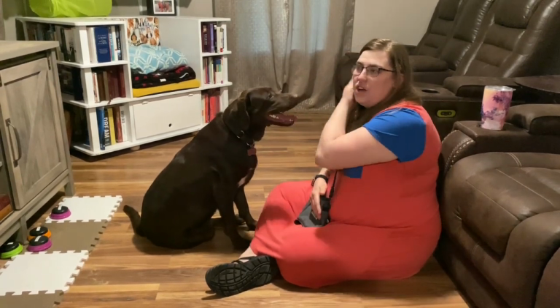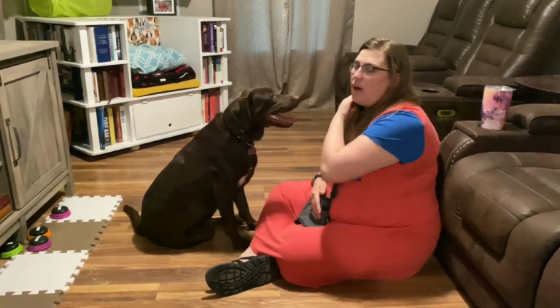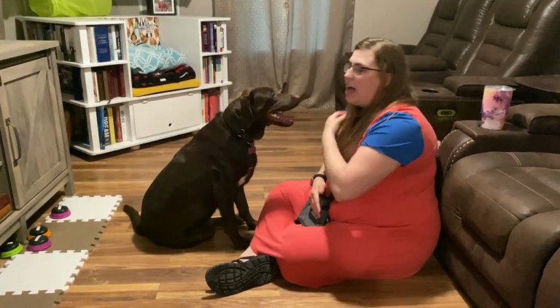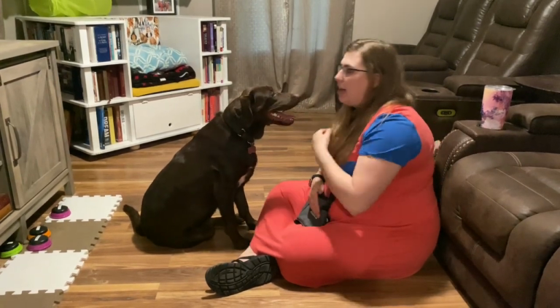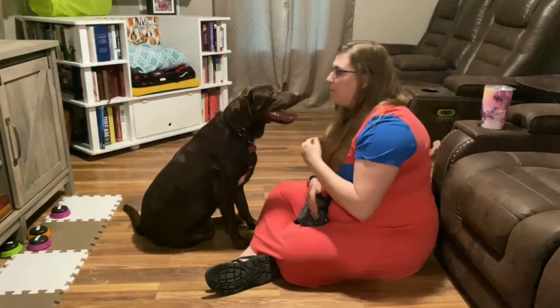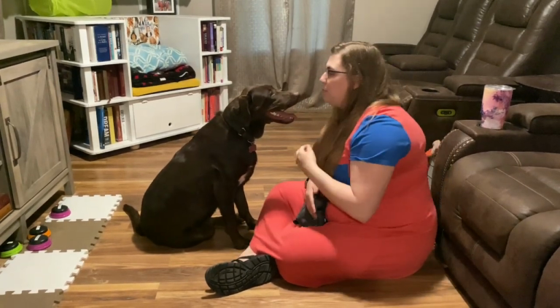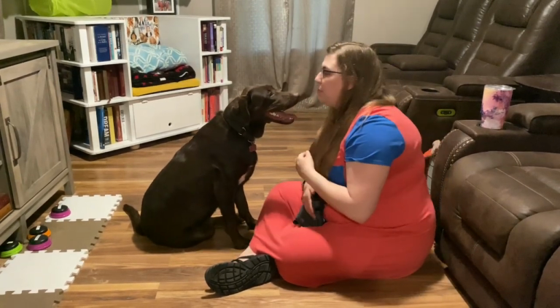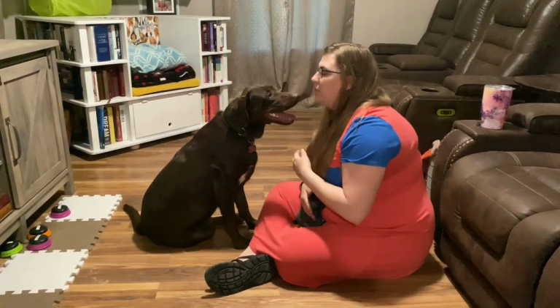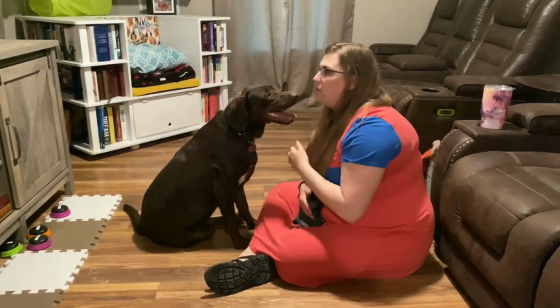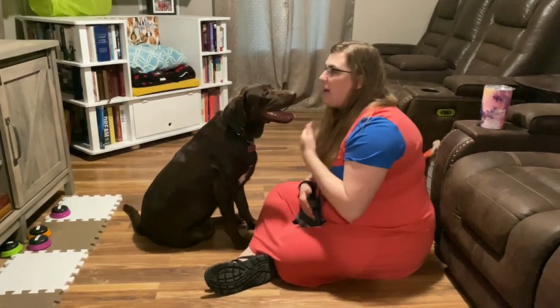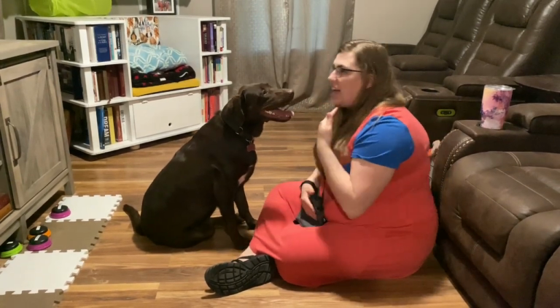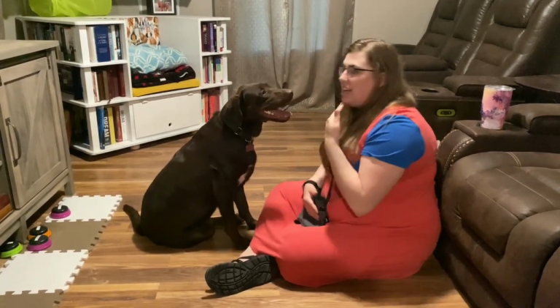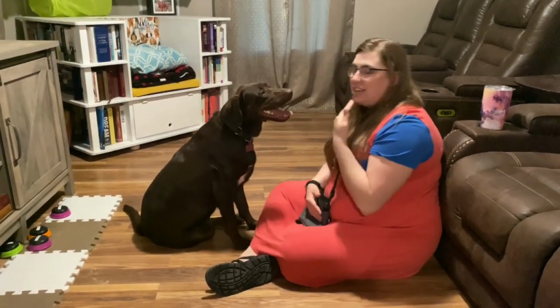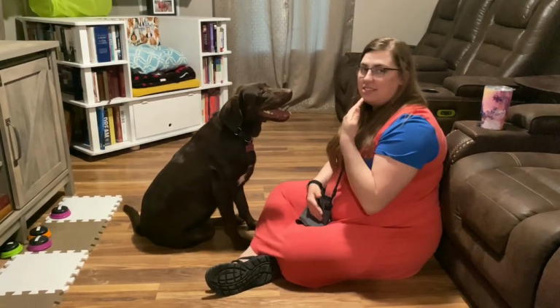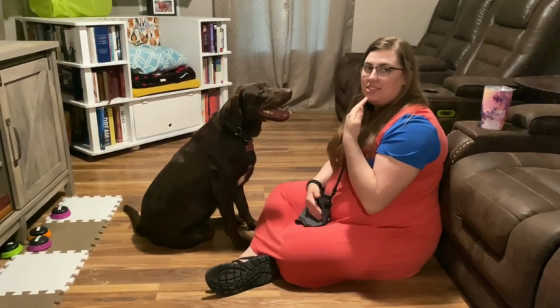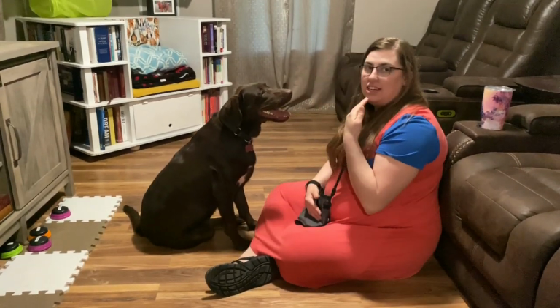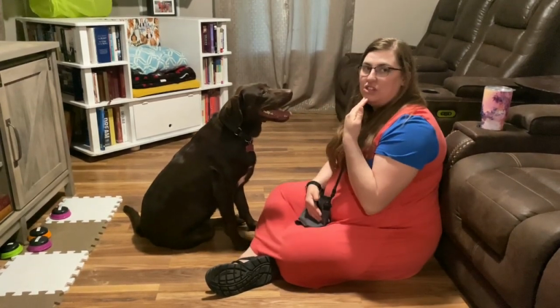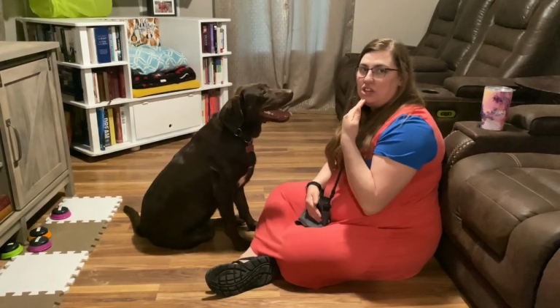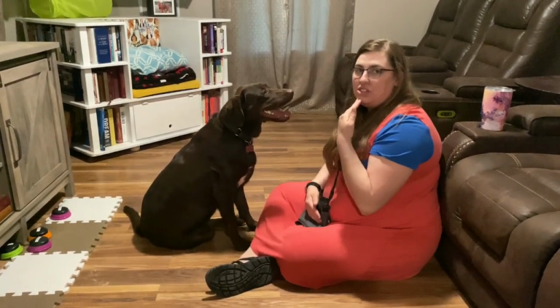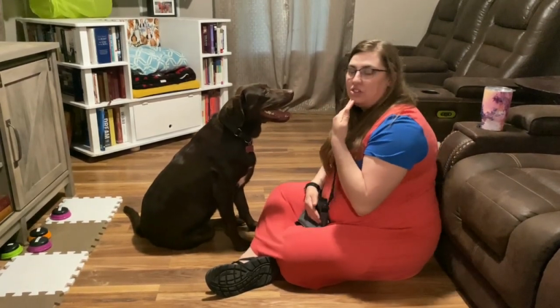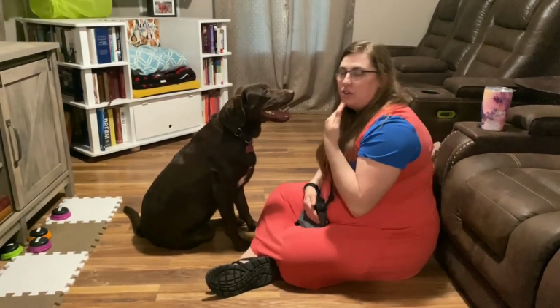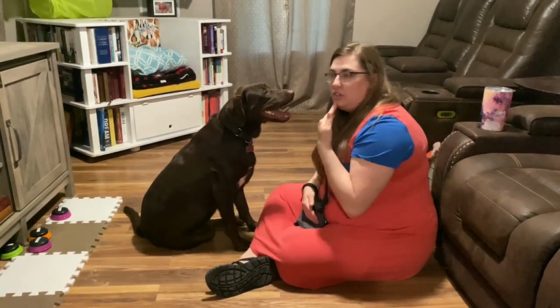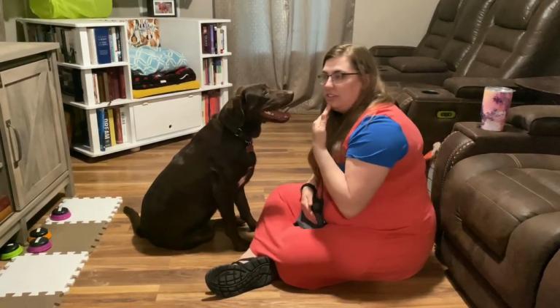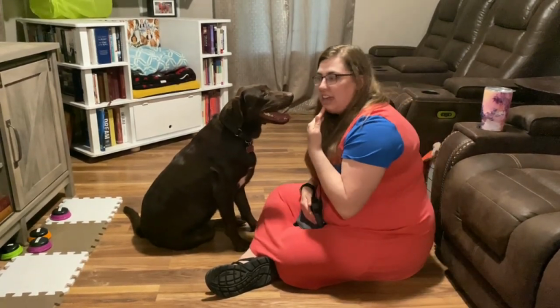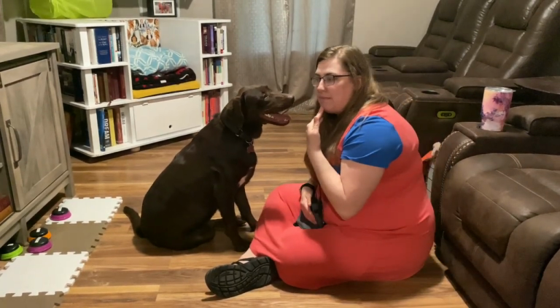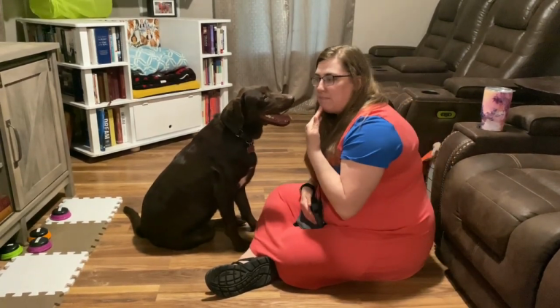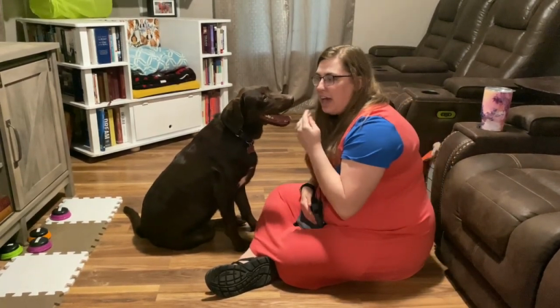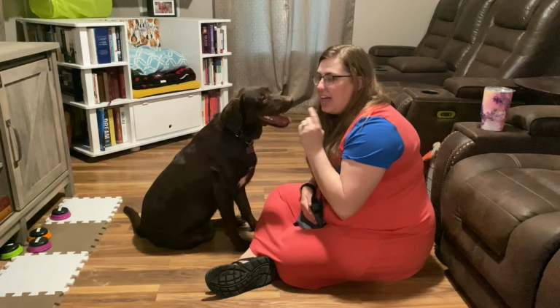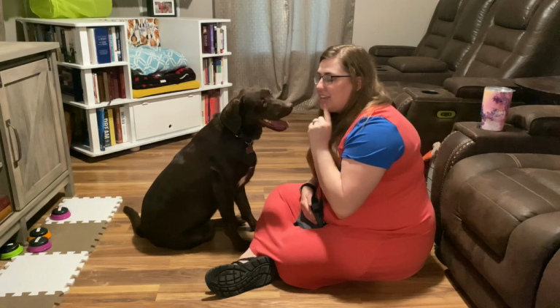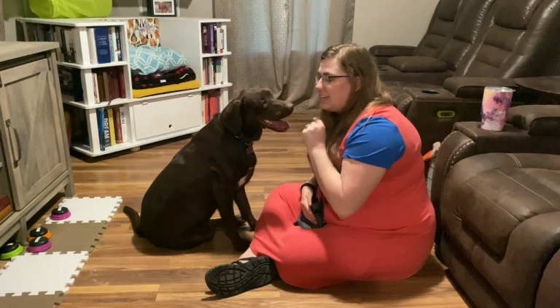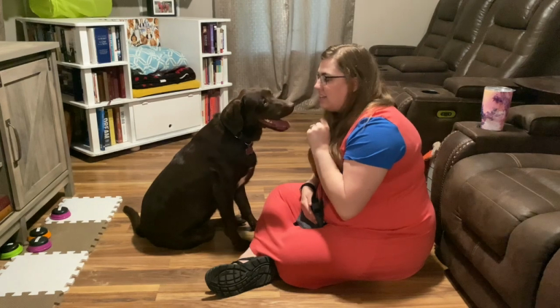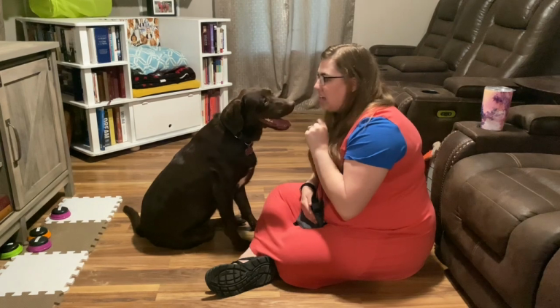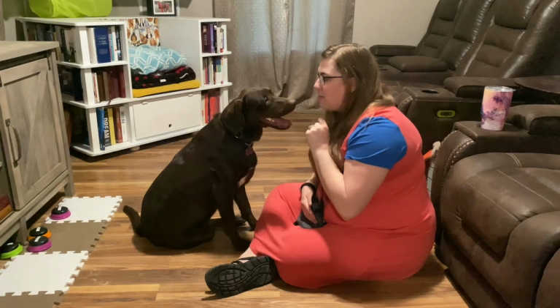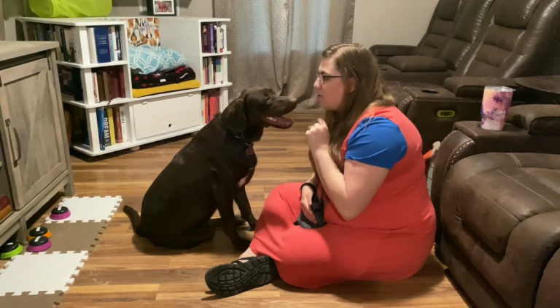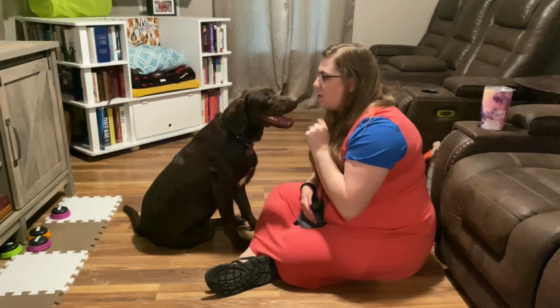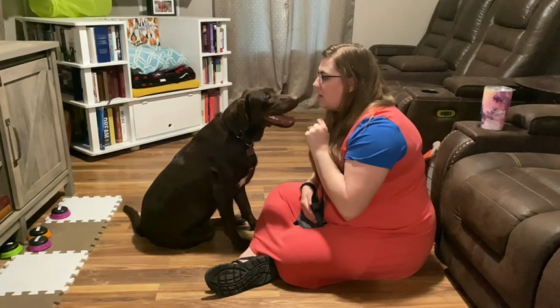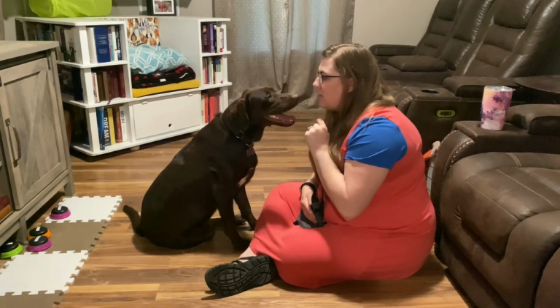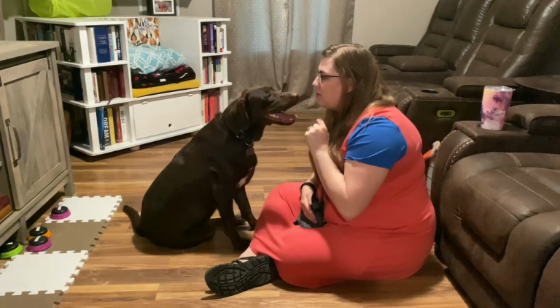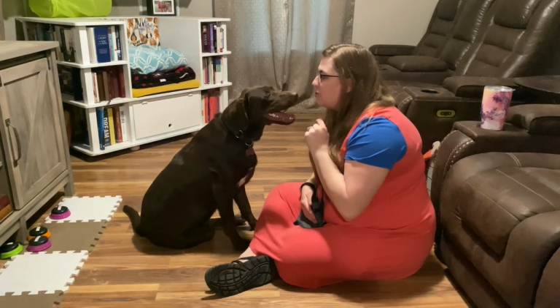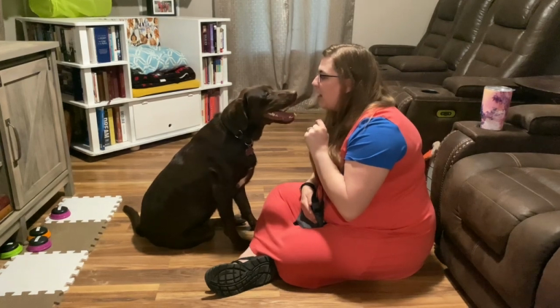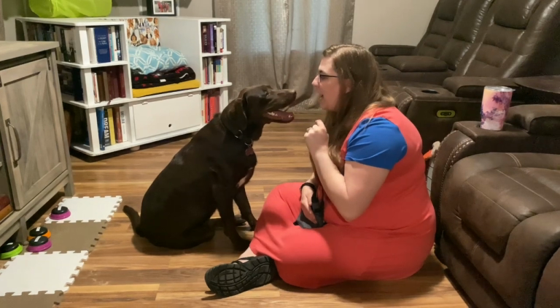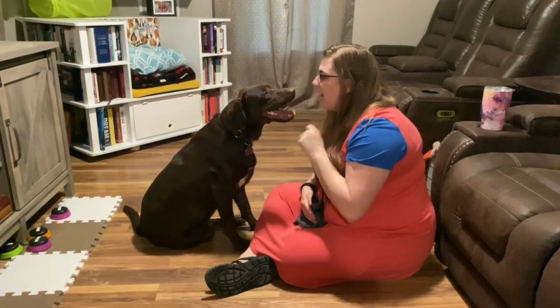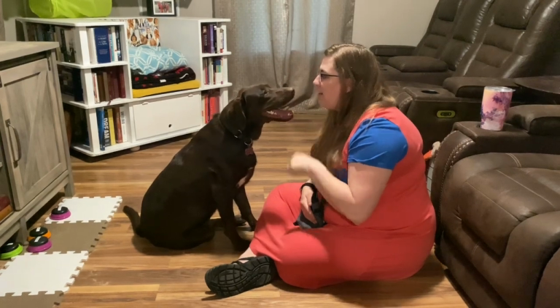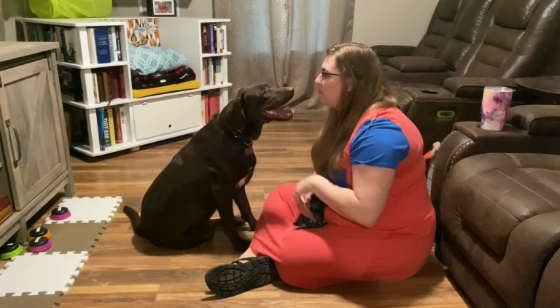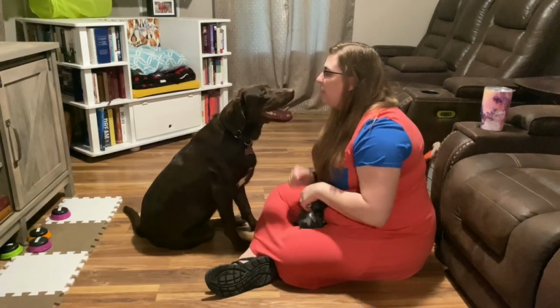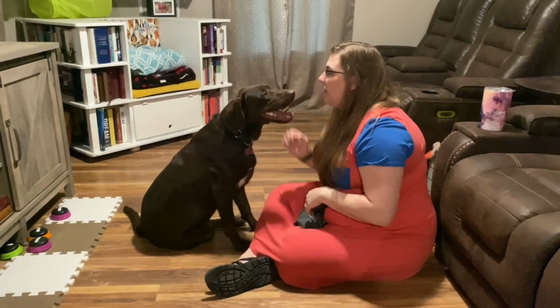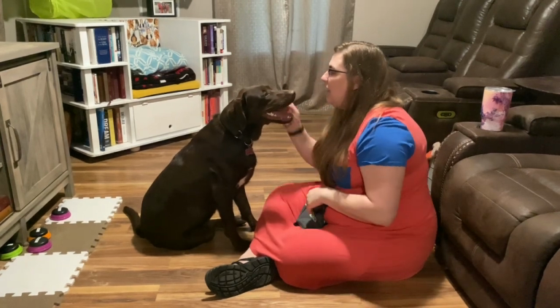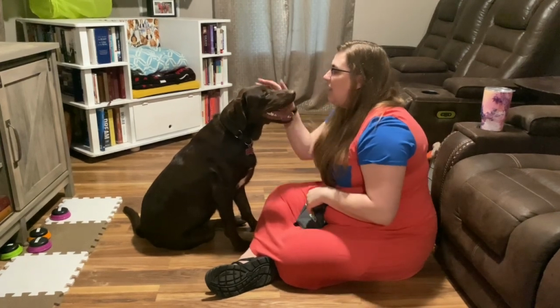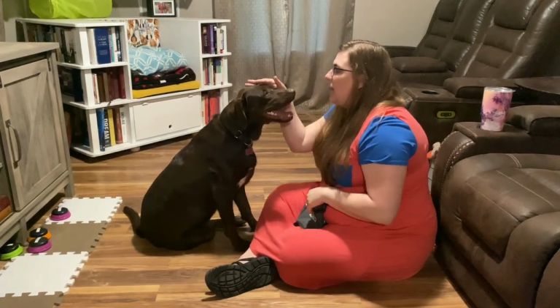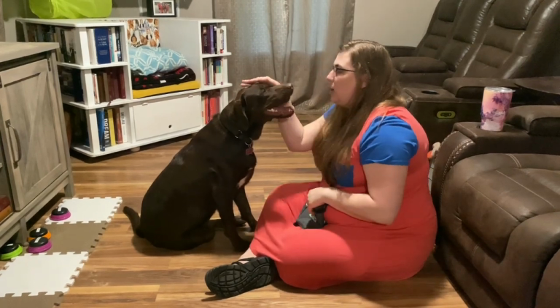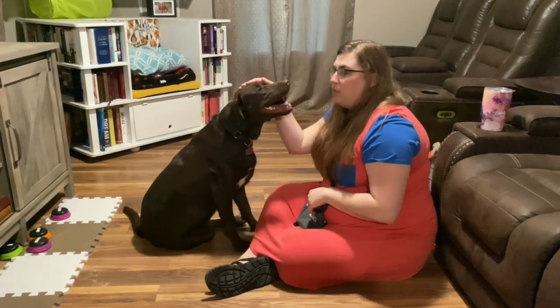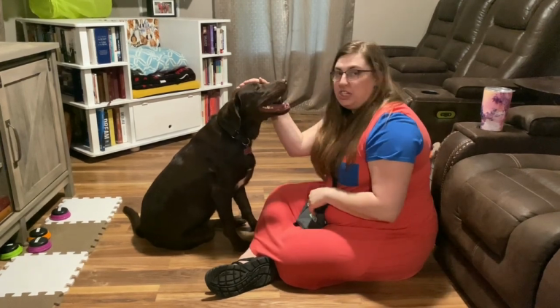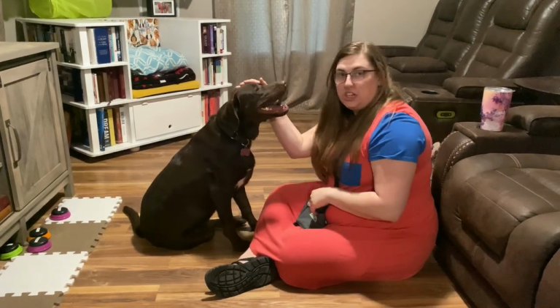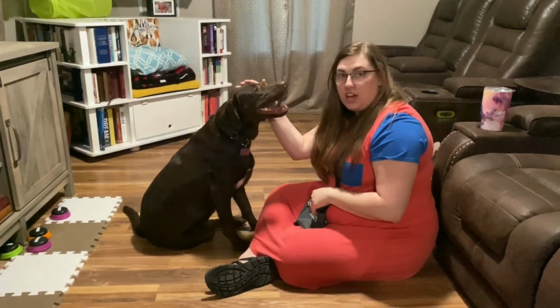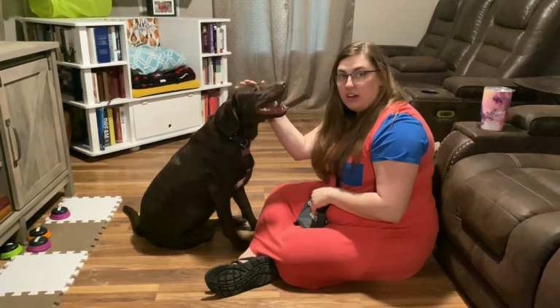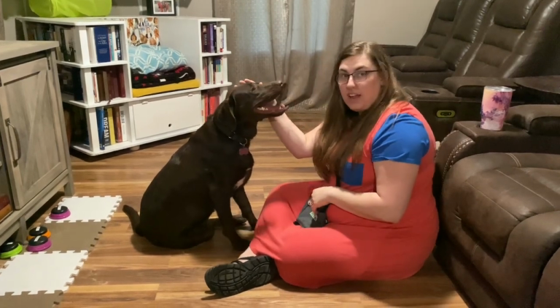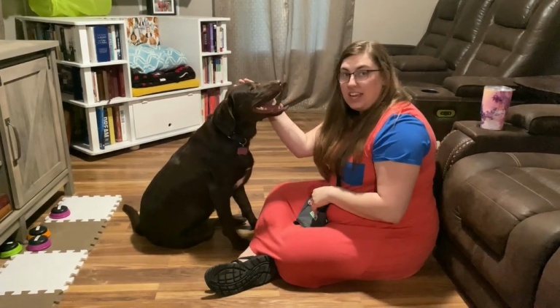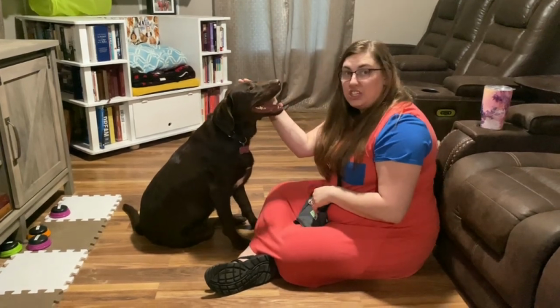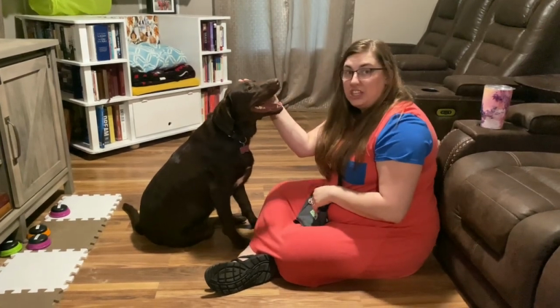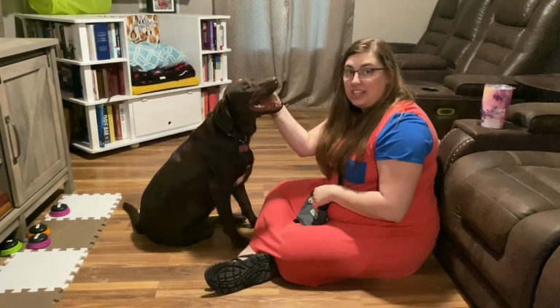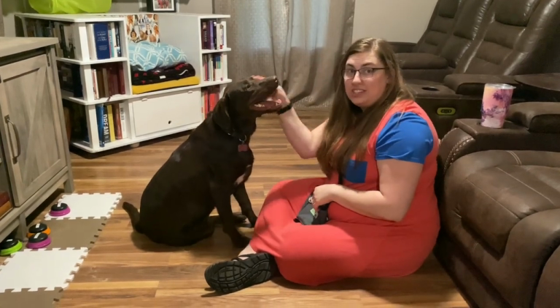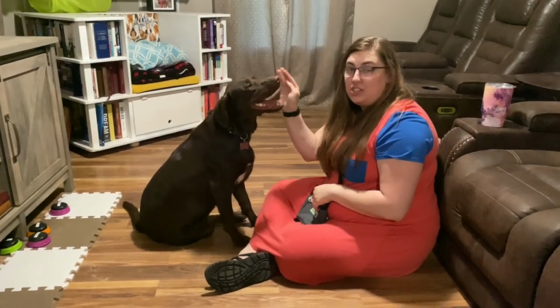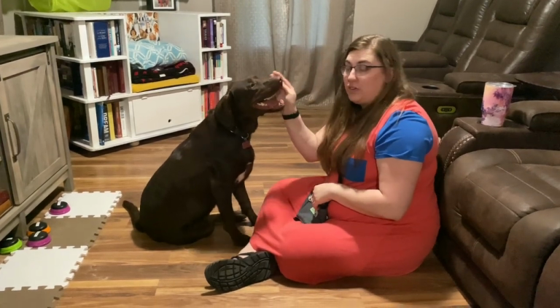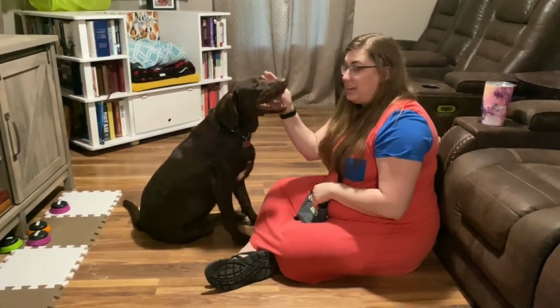She nibbled my chin twice and I told her gentle and gave her another try. I pulled away, said 'gentle,' came back, gave her another try, and when she got it right she gets a treat.